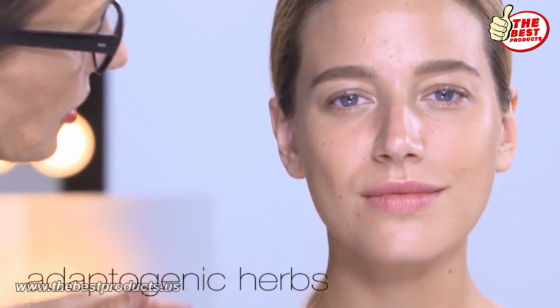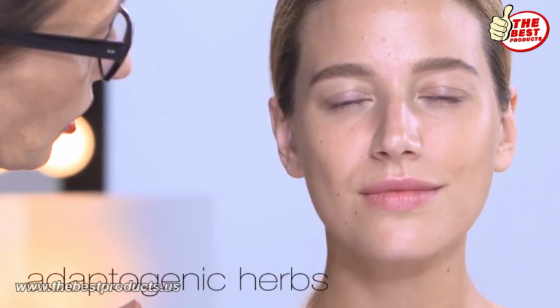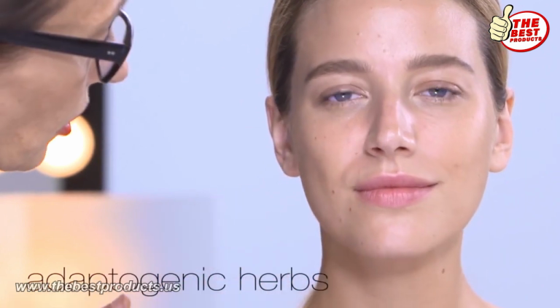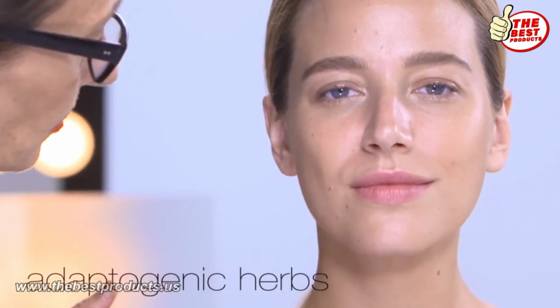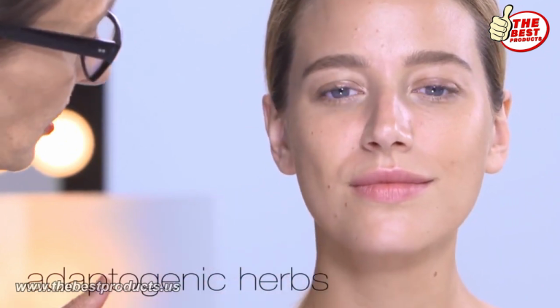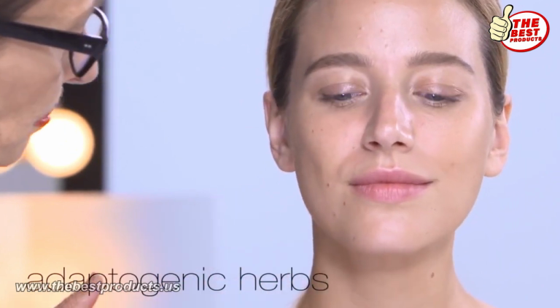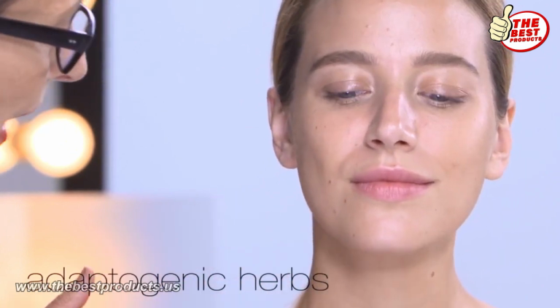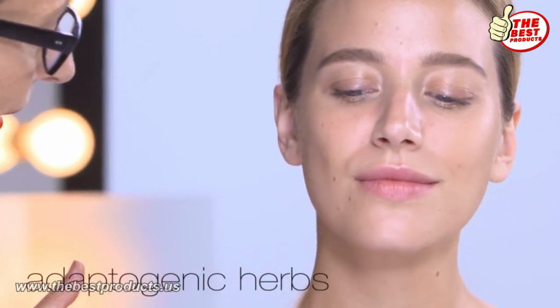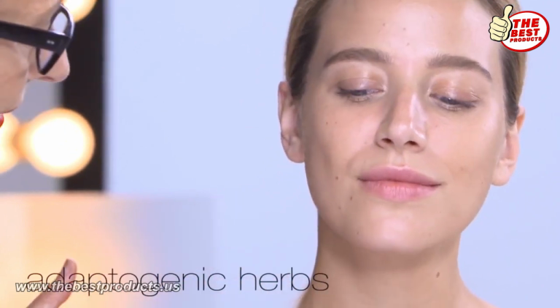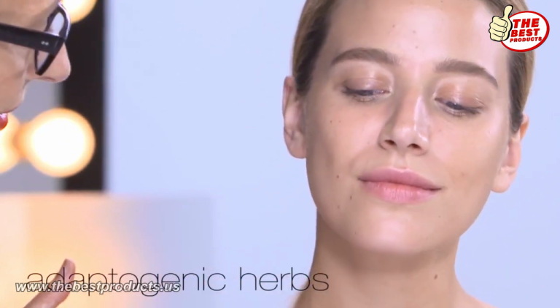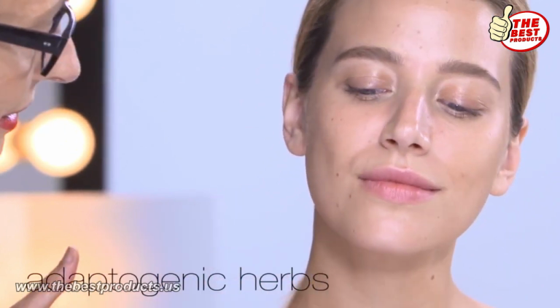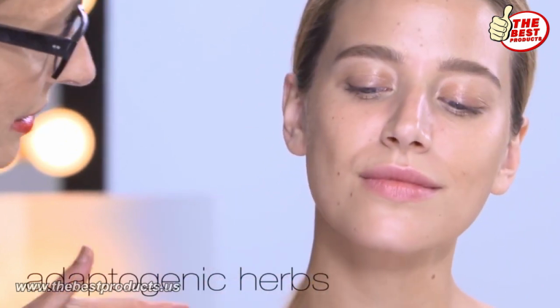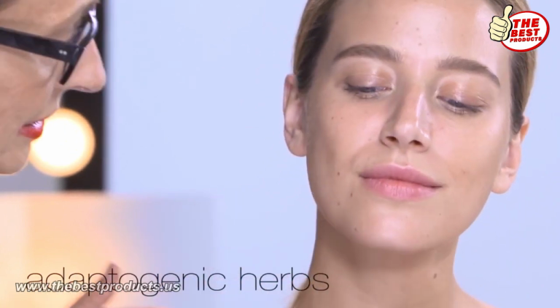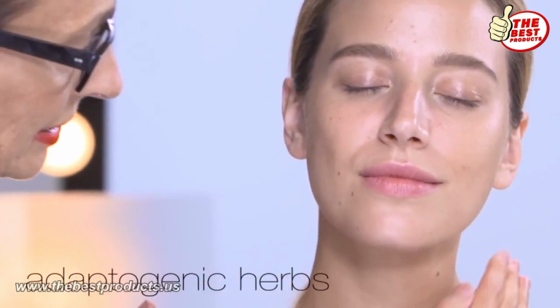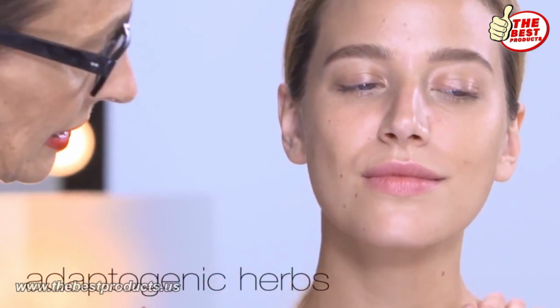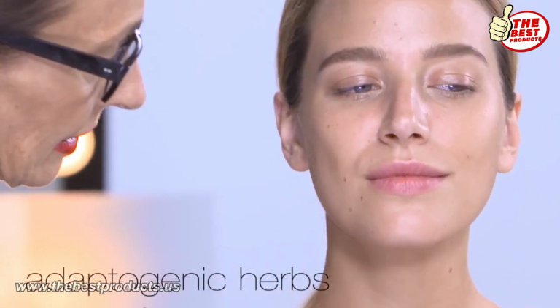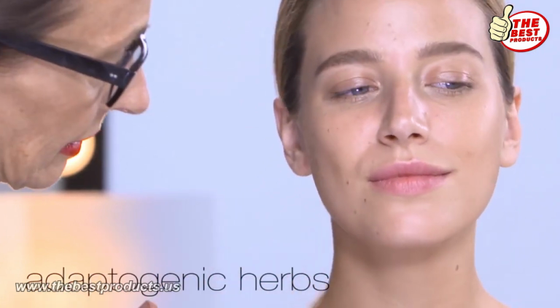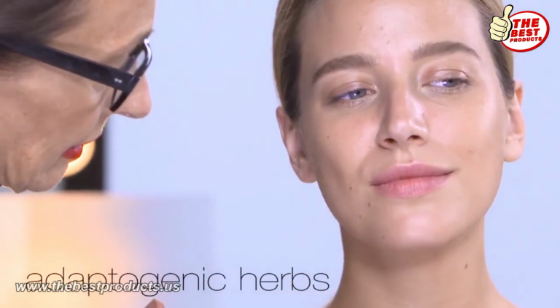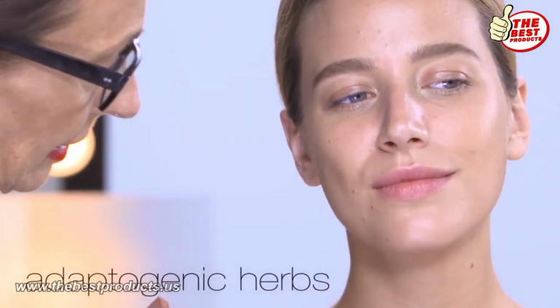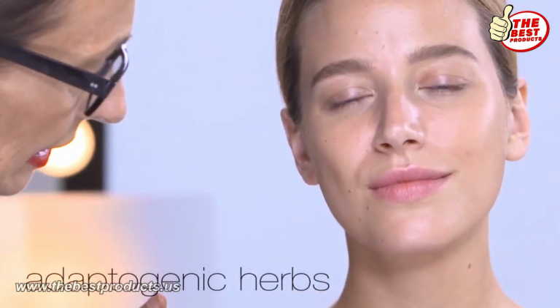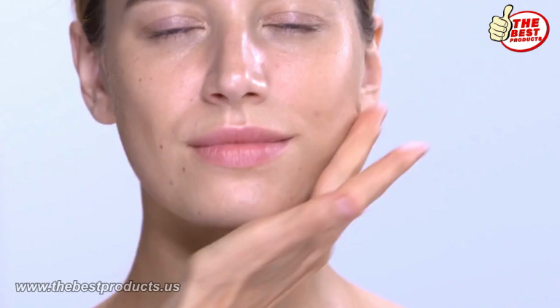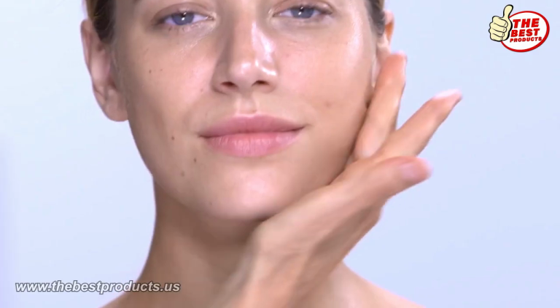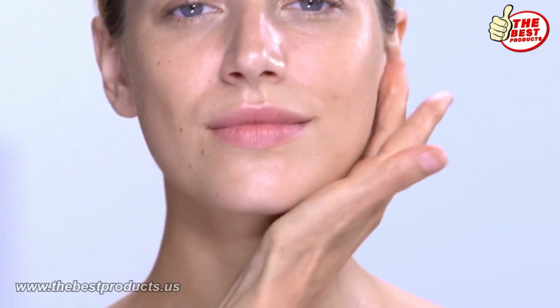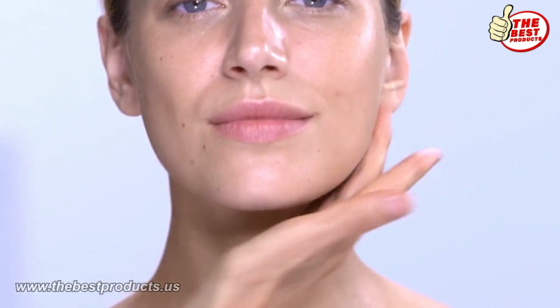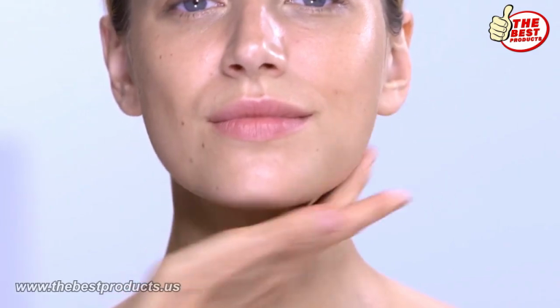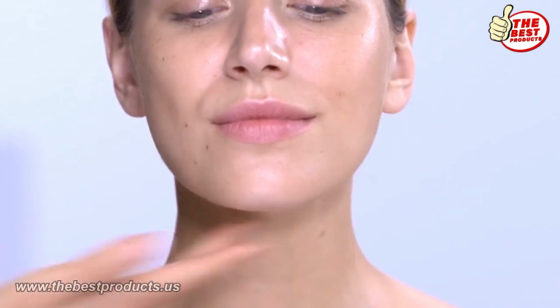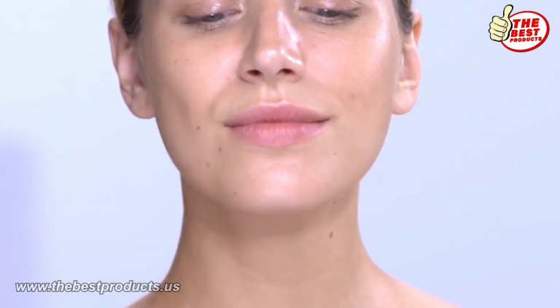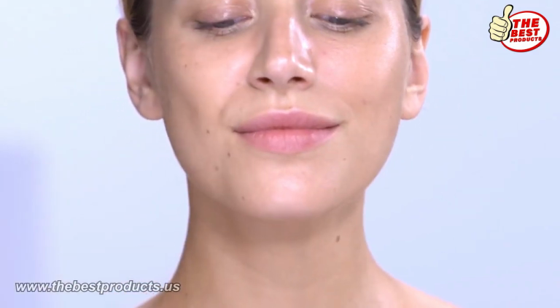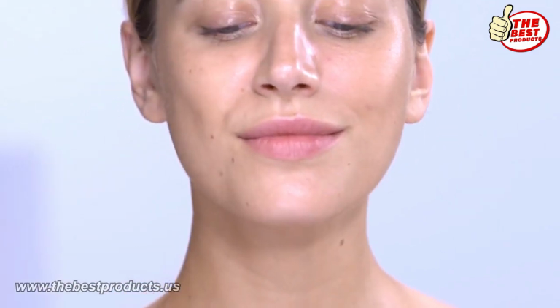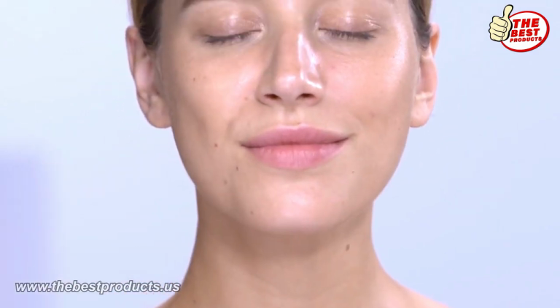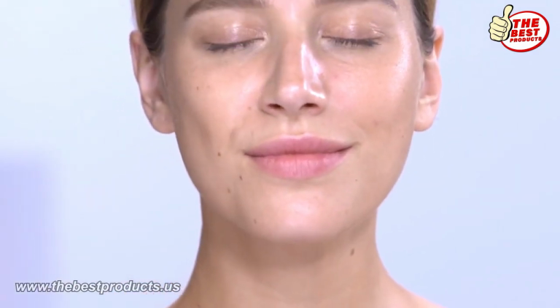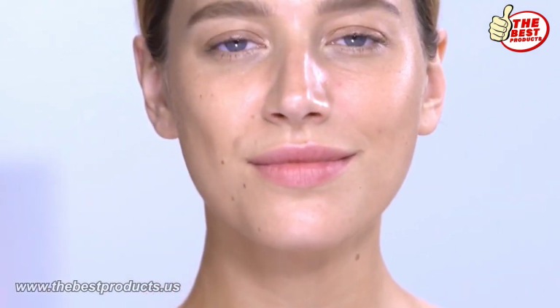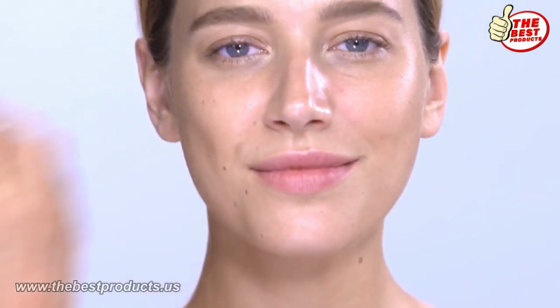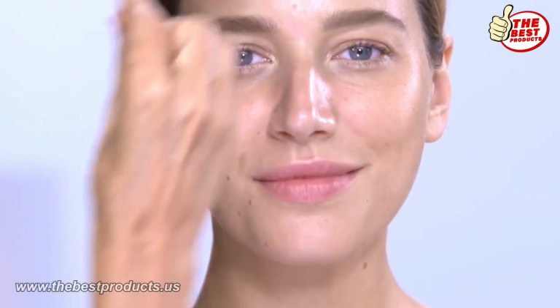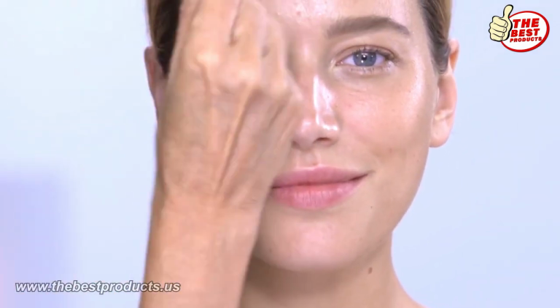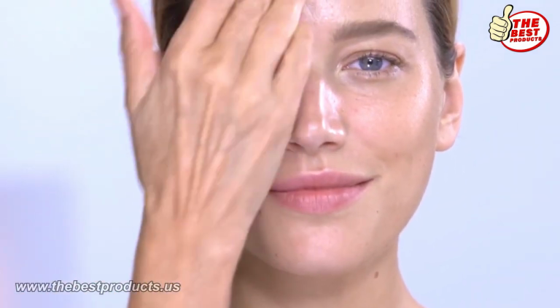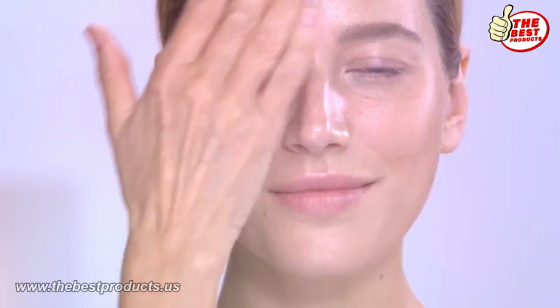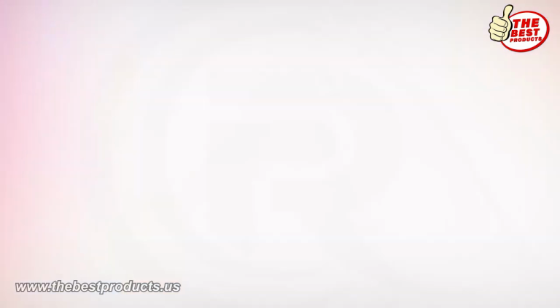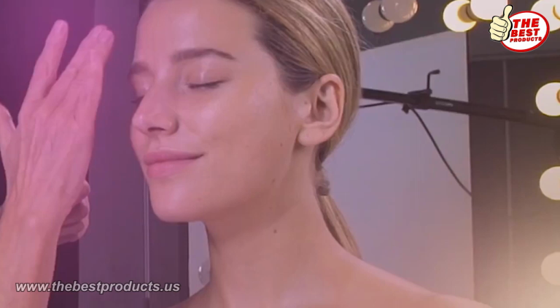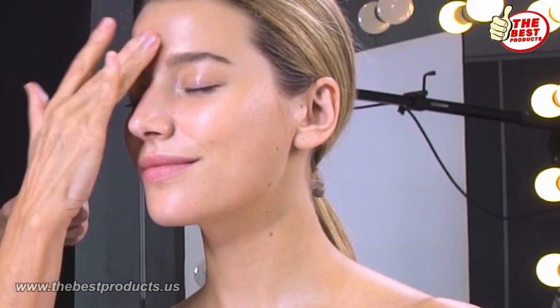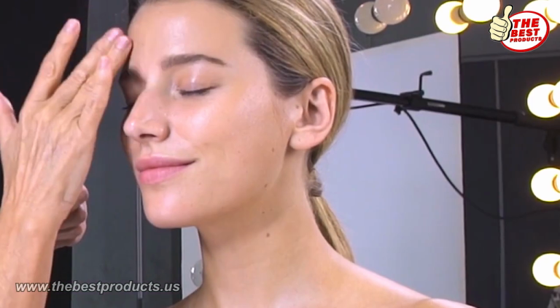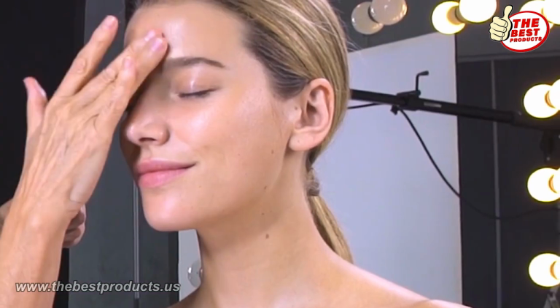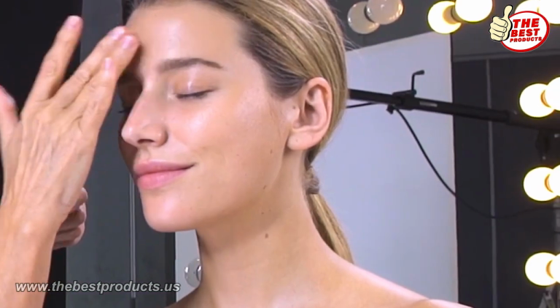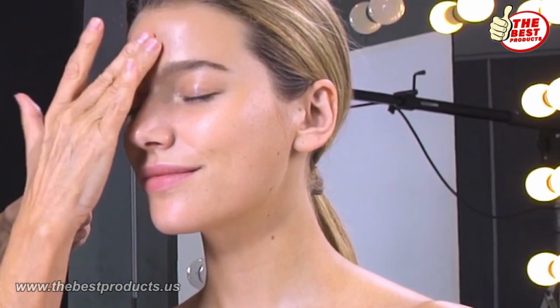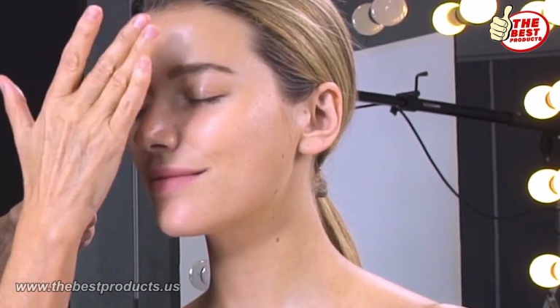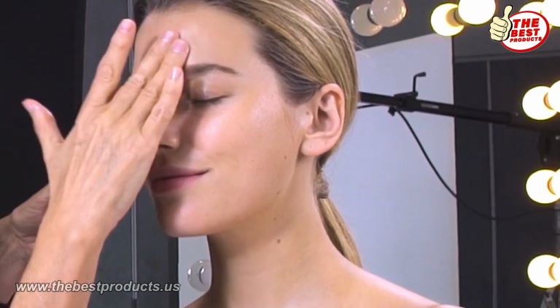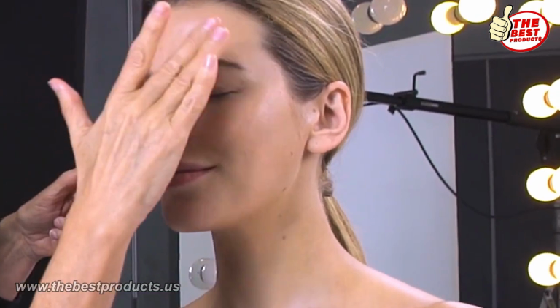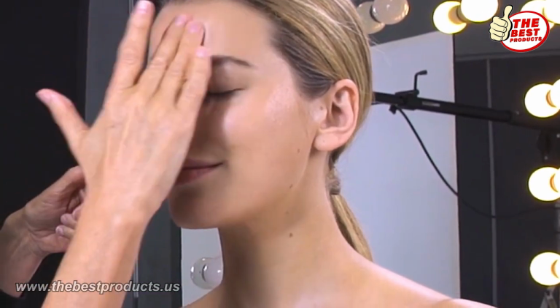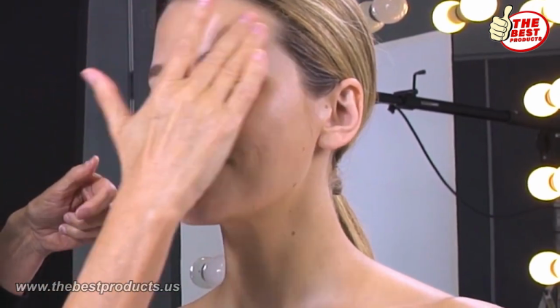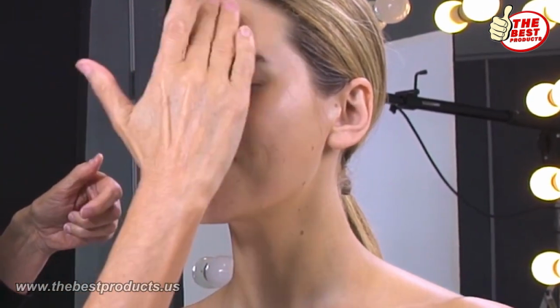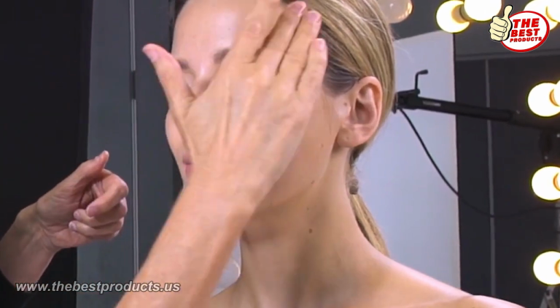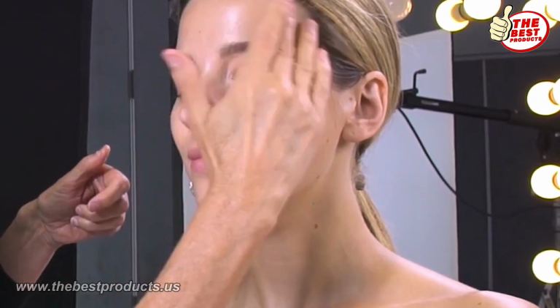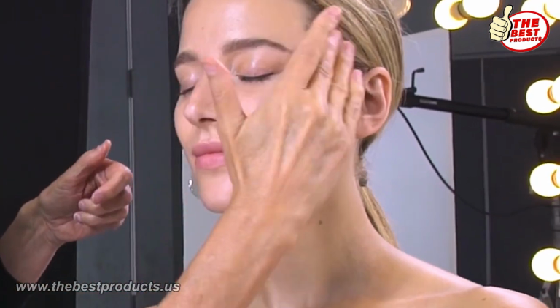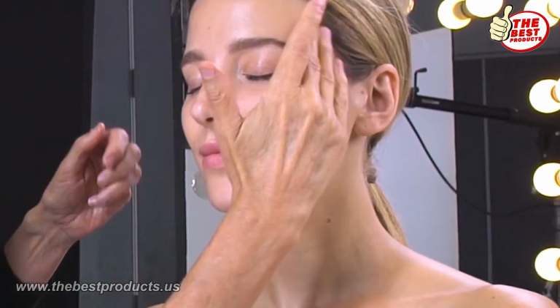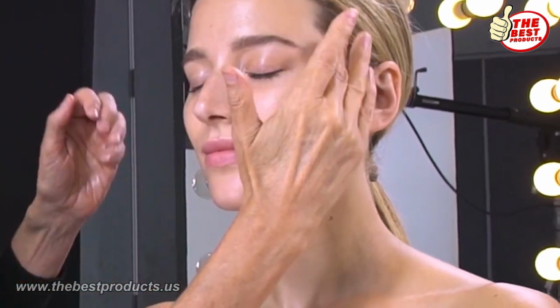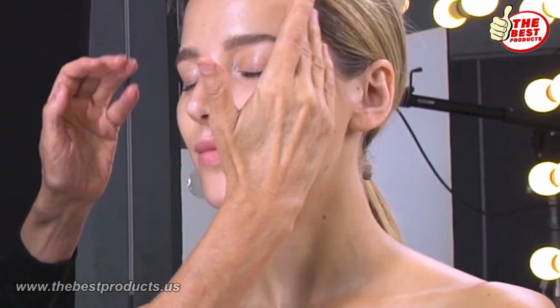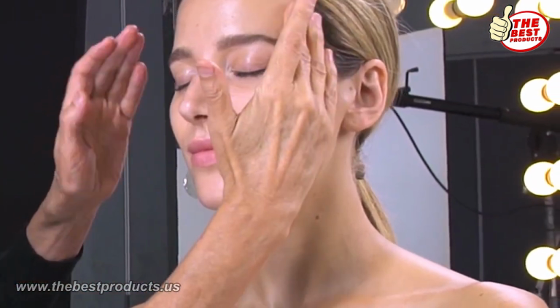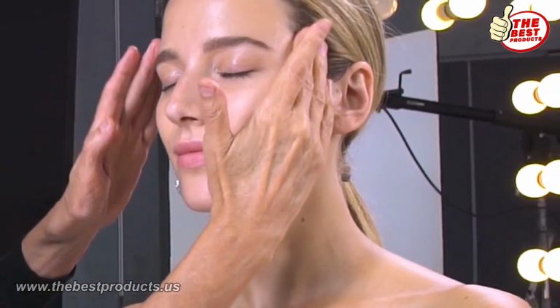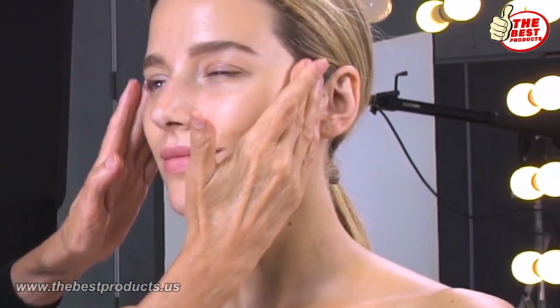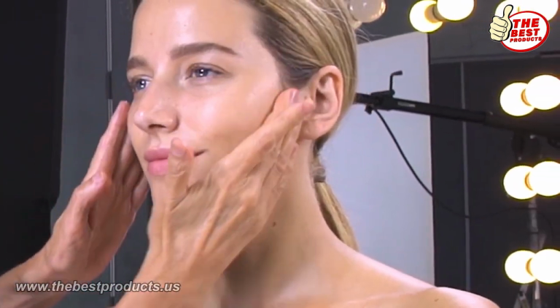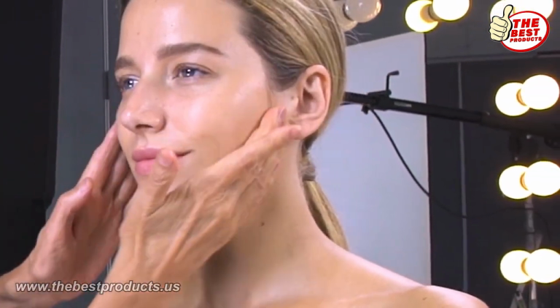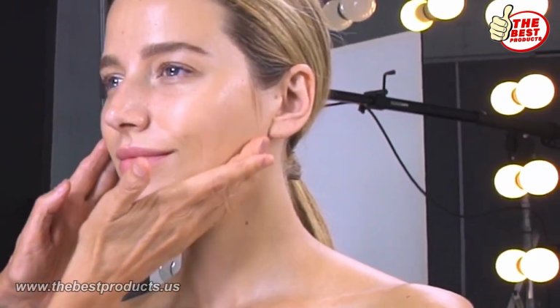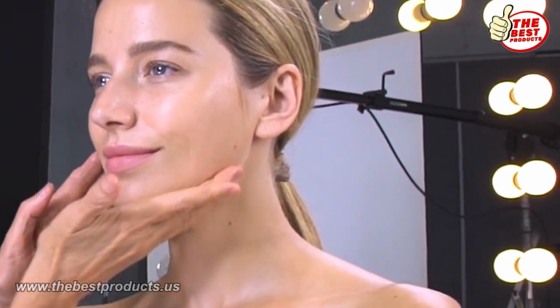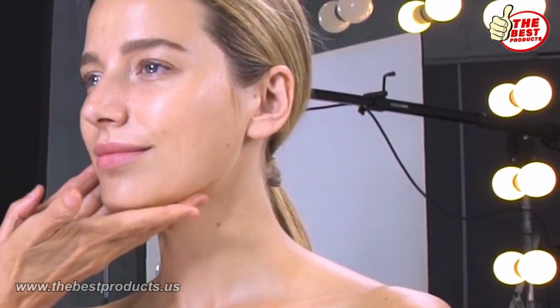These herbs balance the skin. It also works very, very well in the evening as a treatment oil.